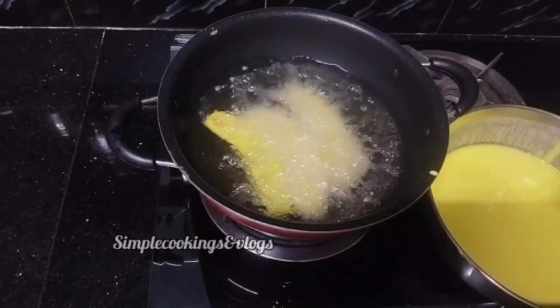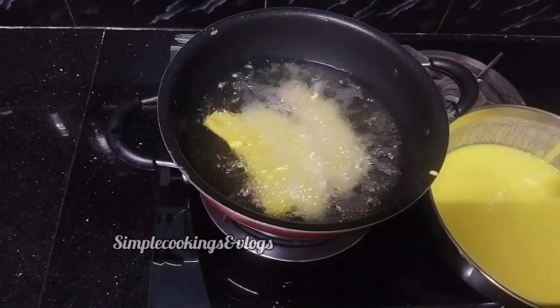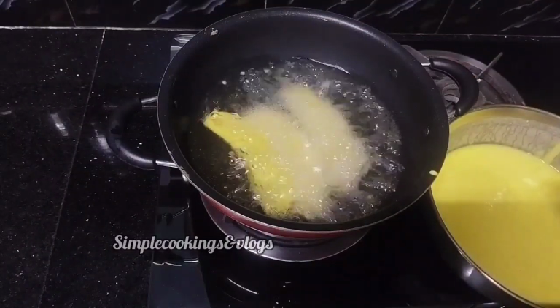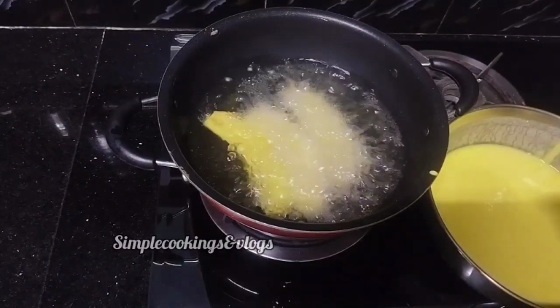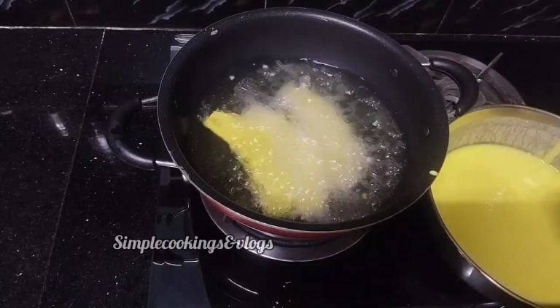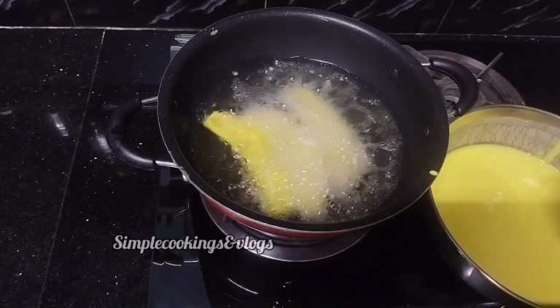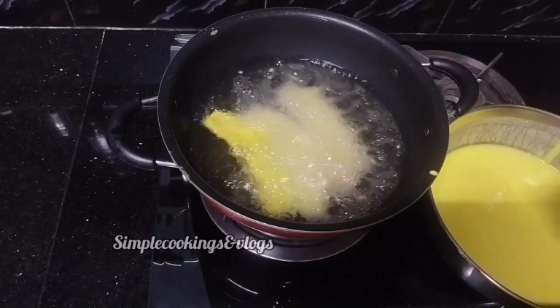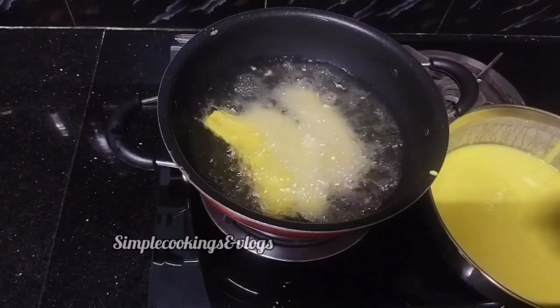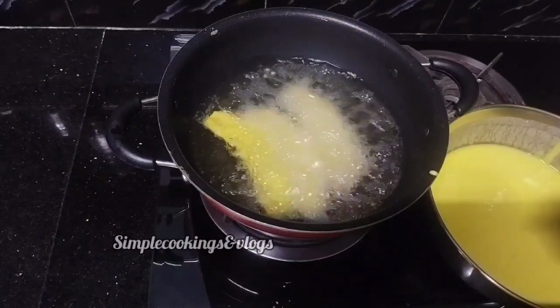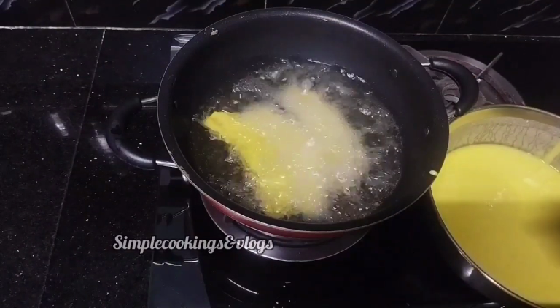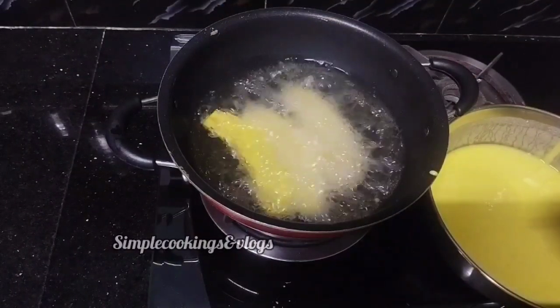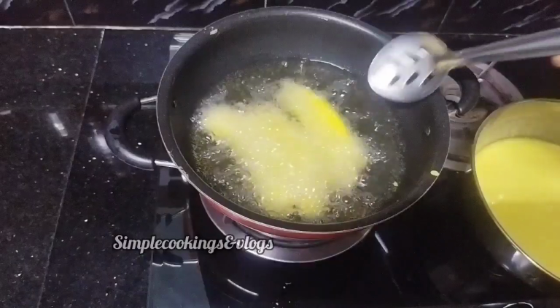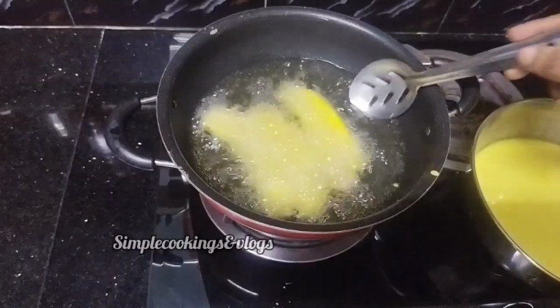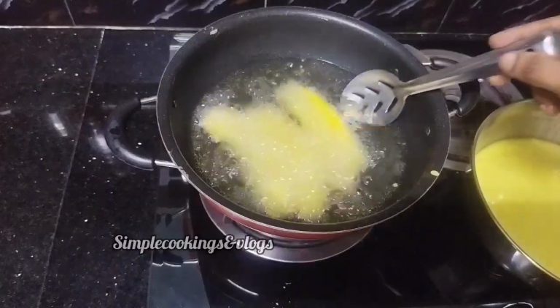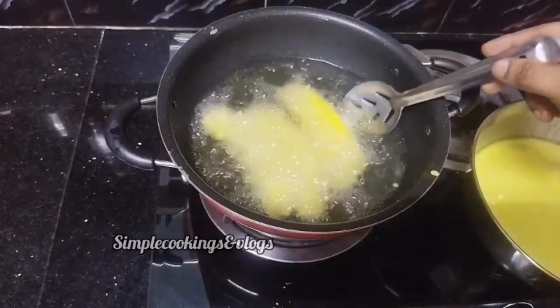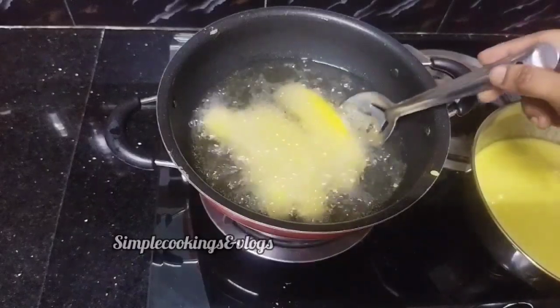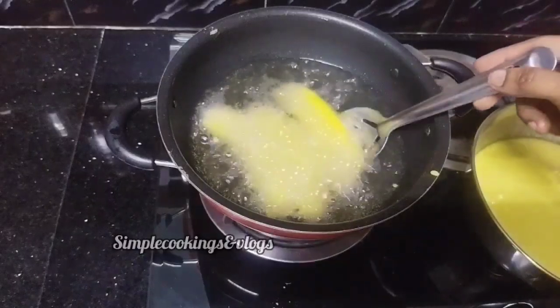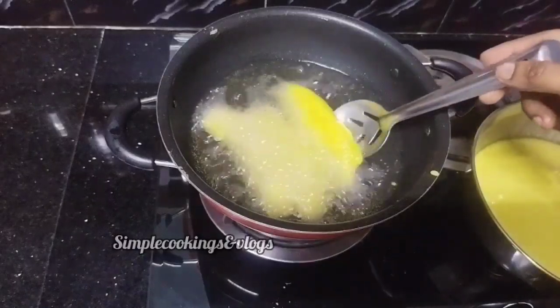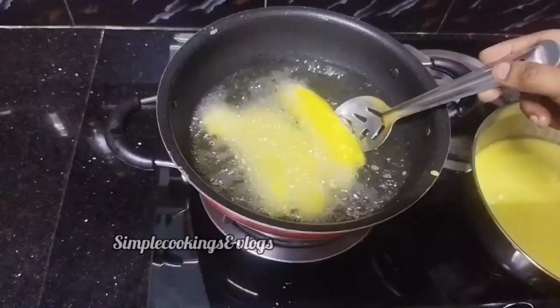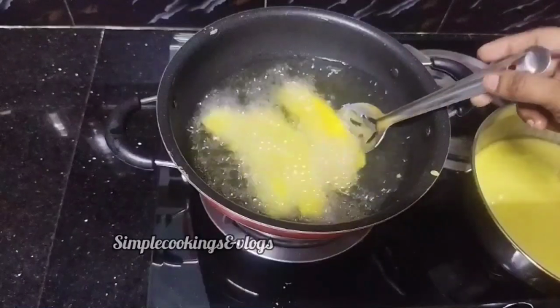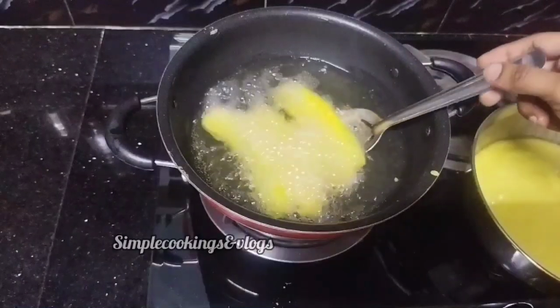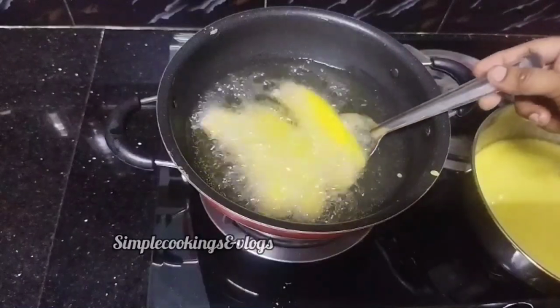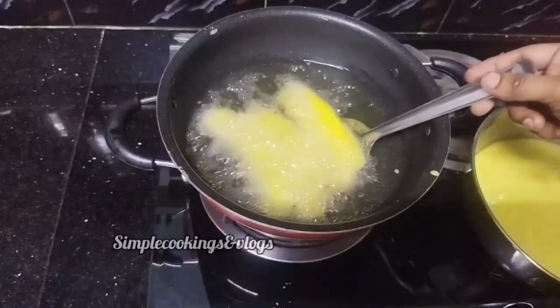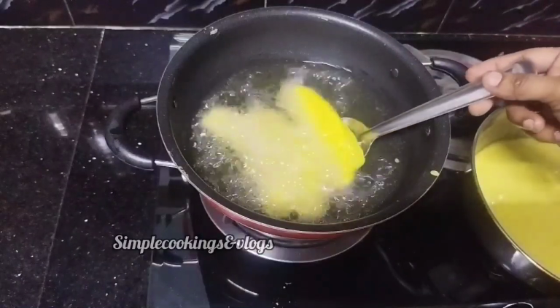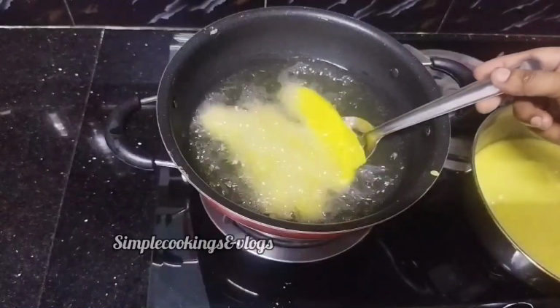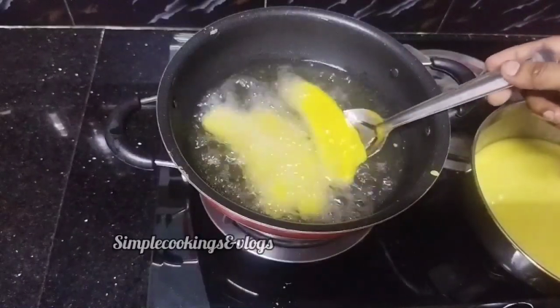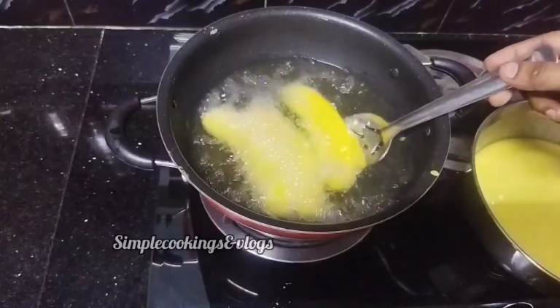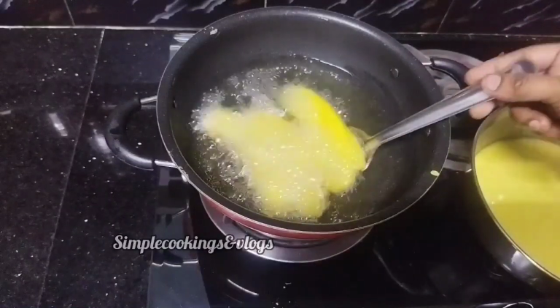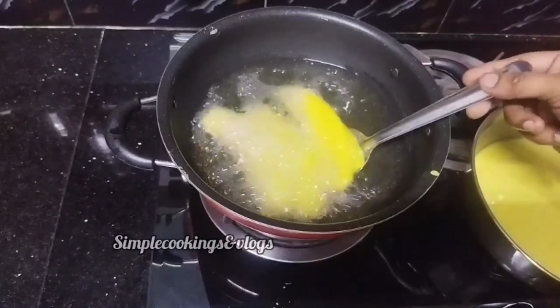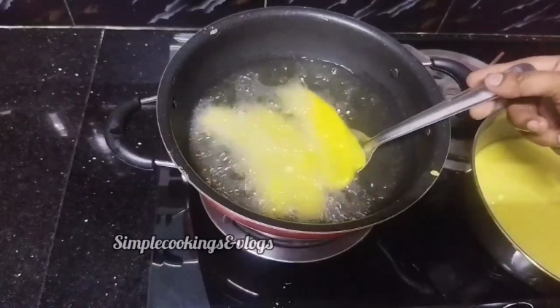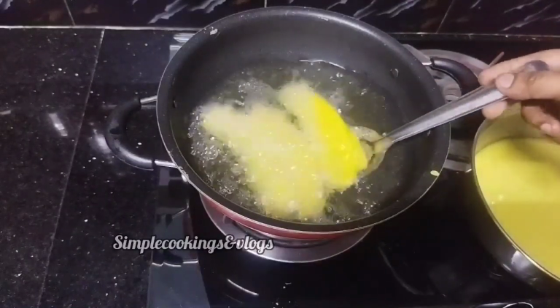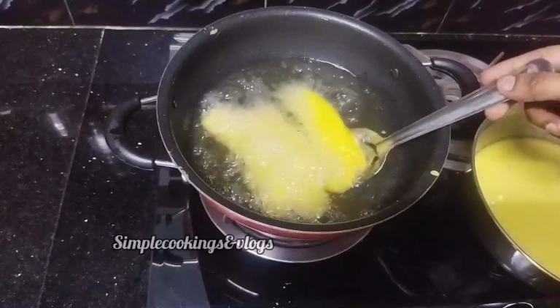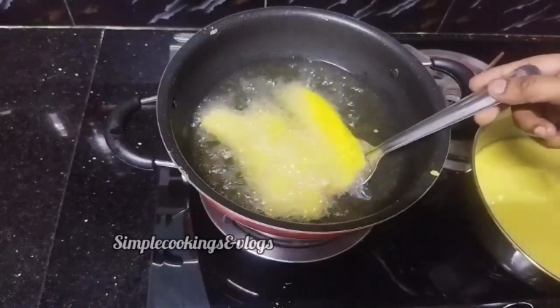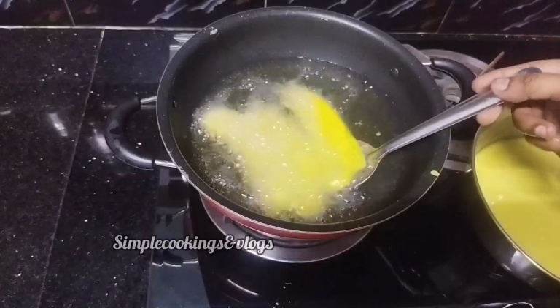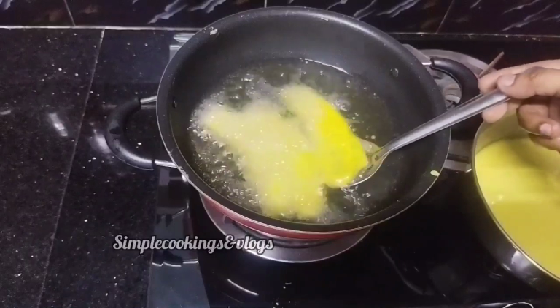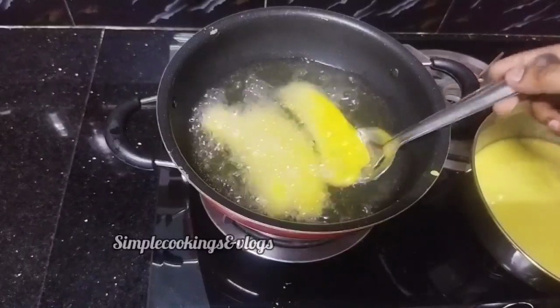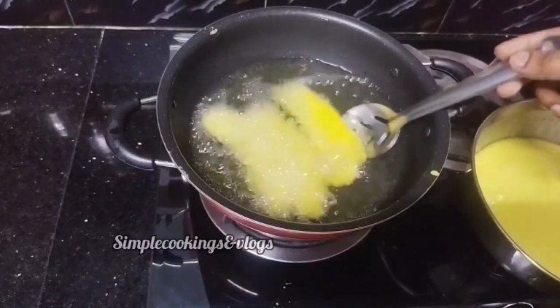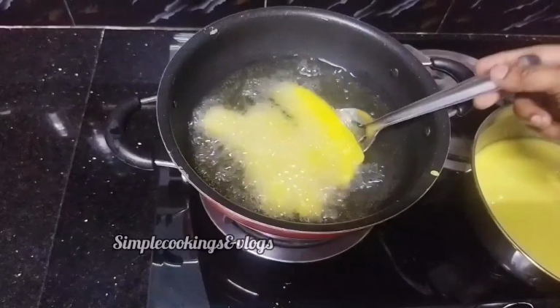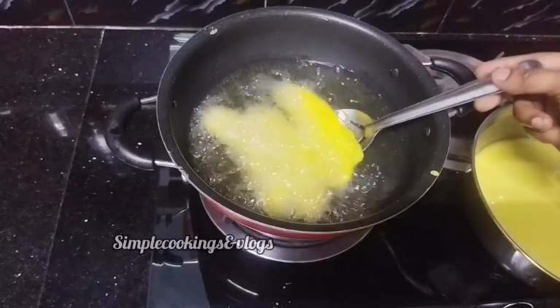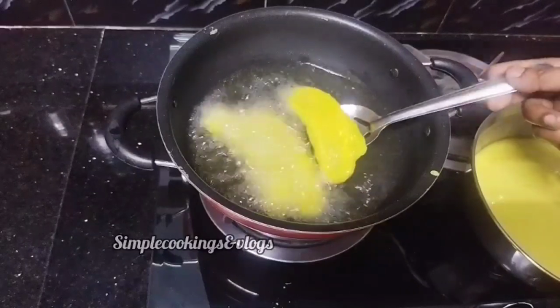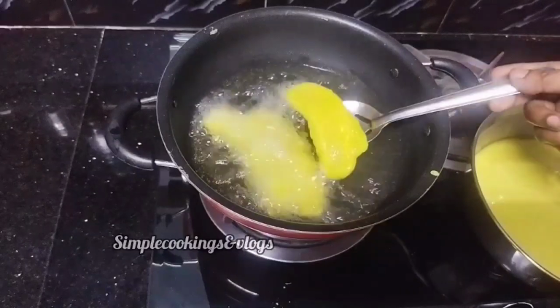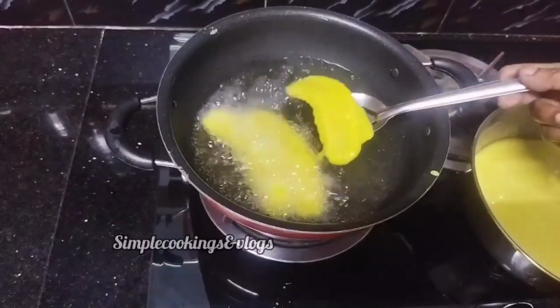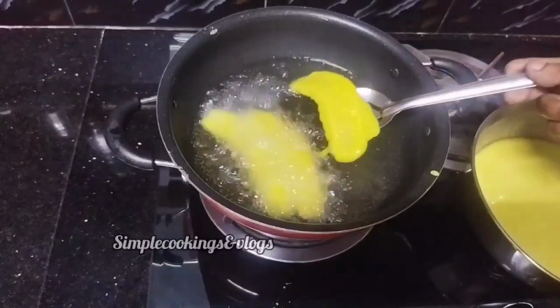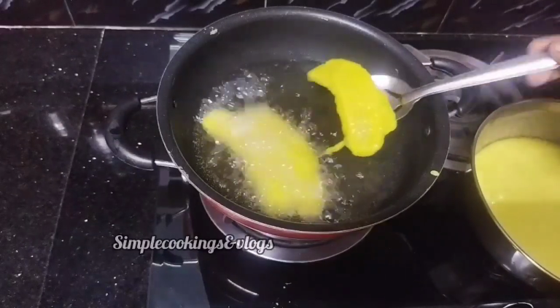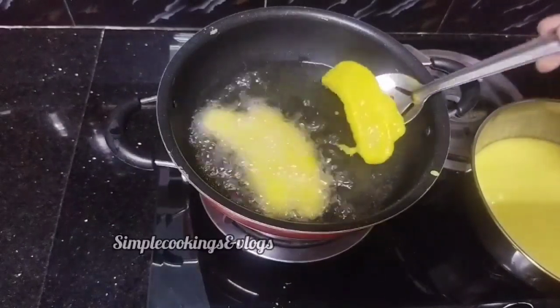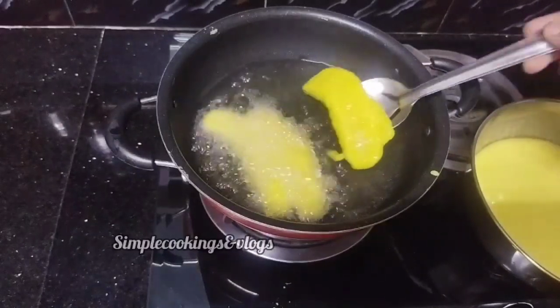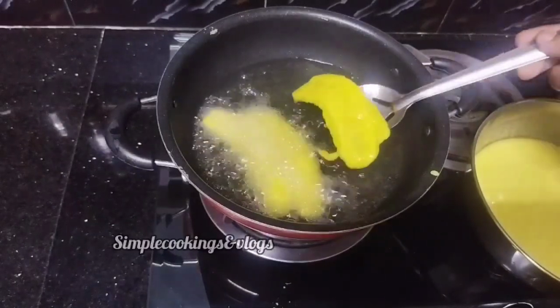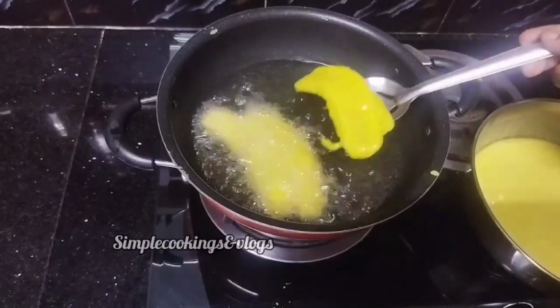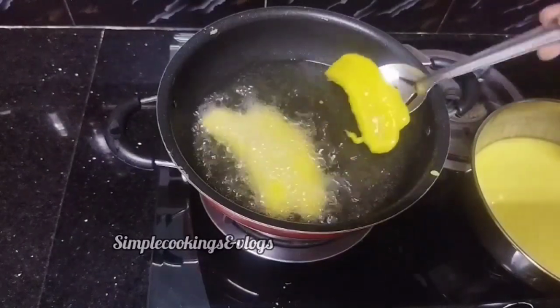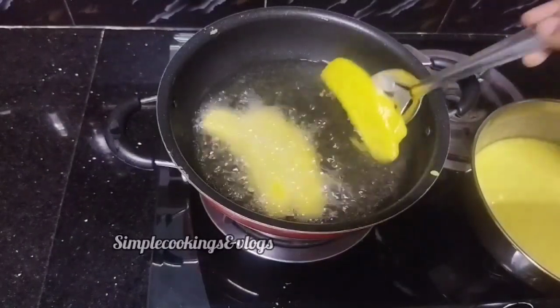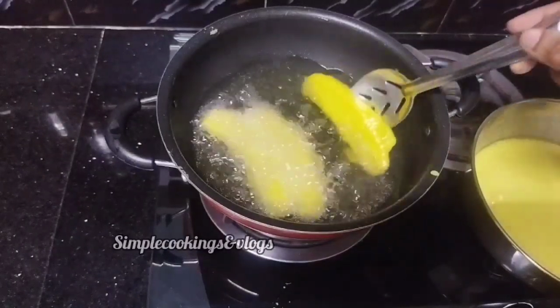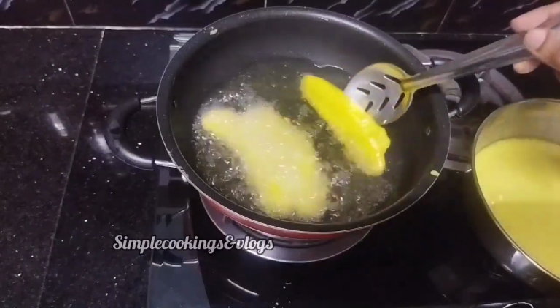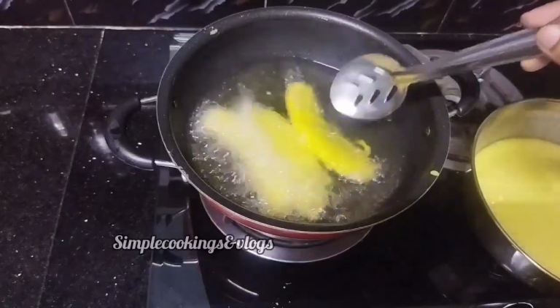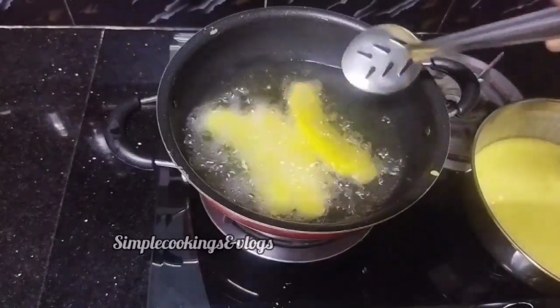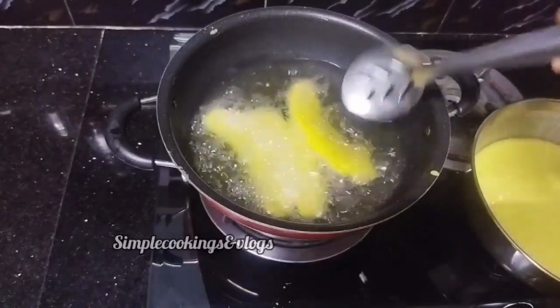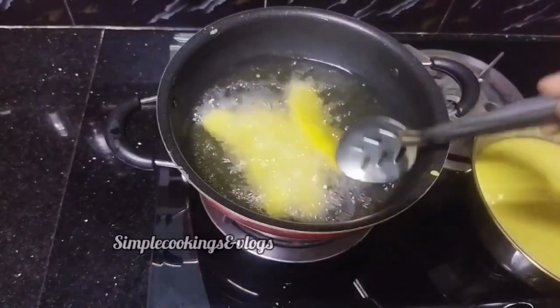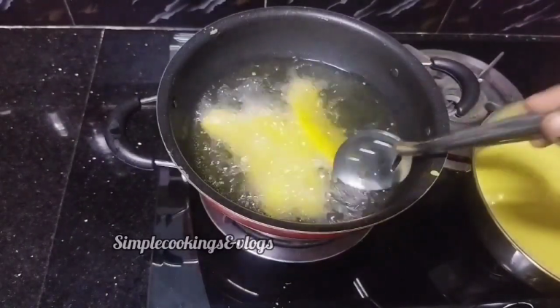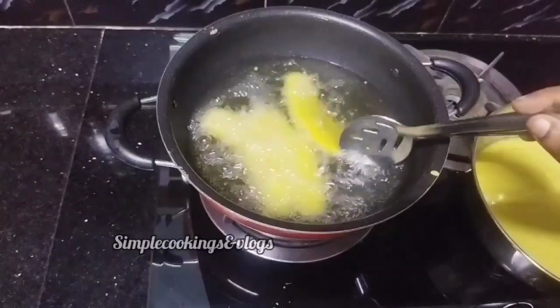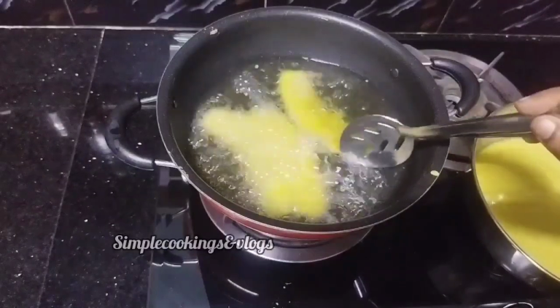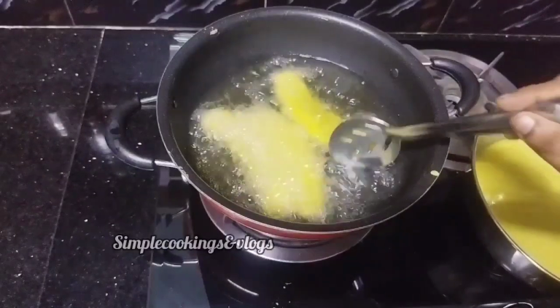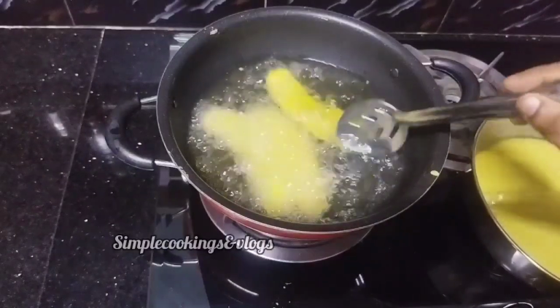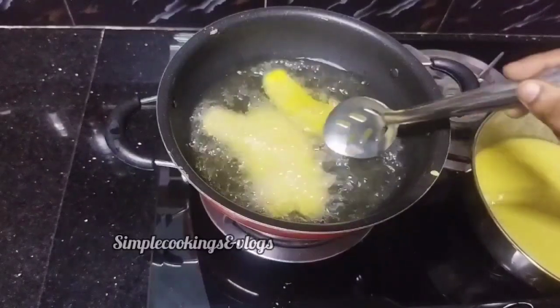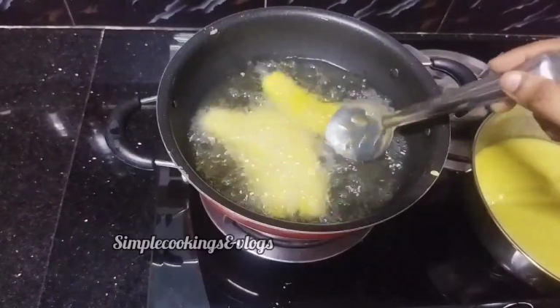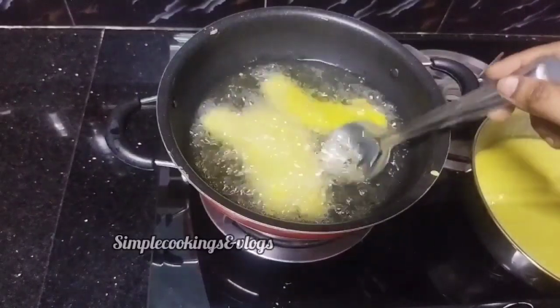This is the local chicken. I'll cook it a little bit.